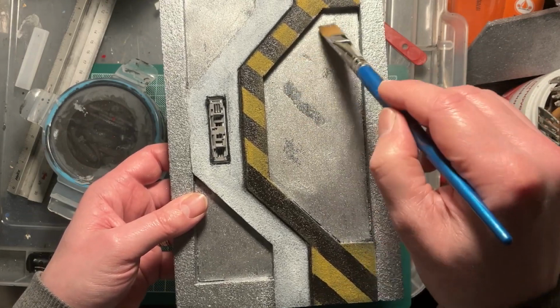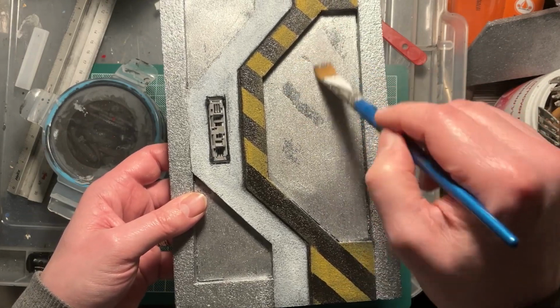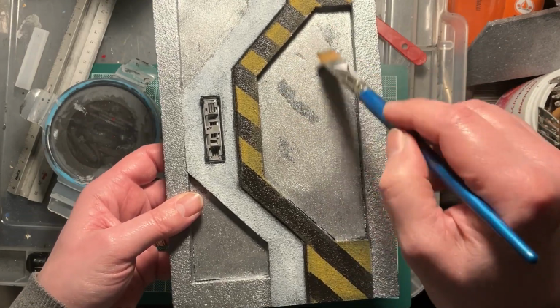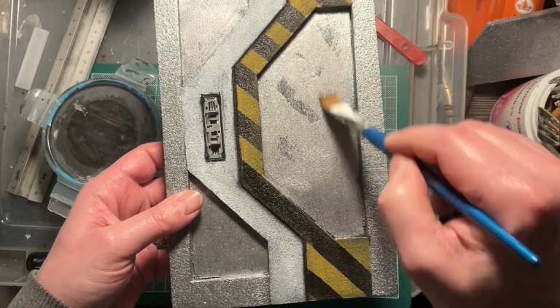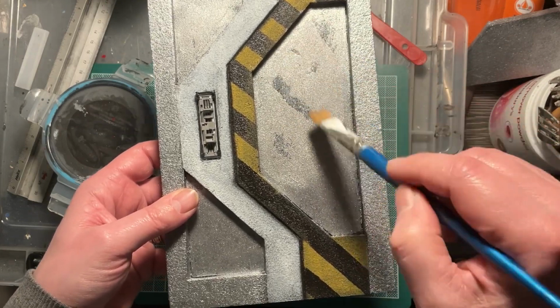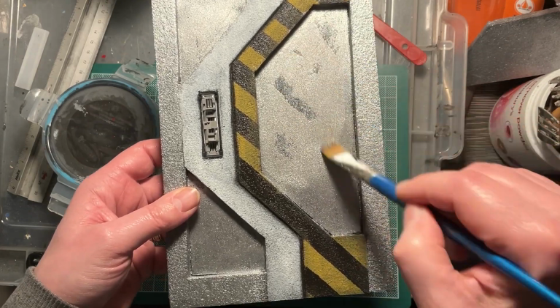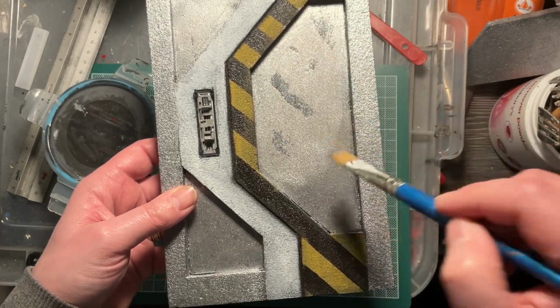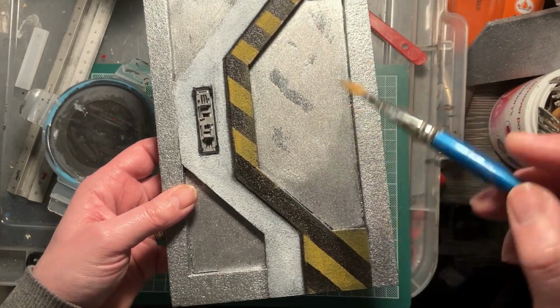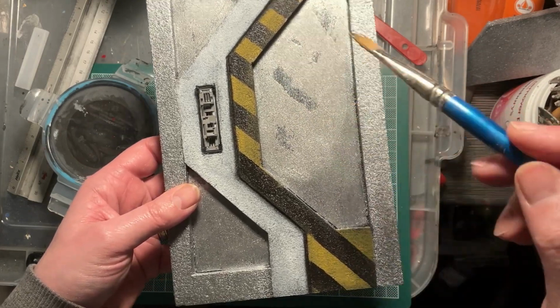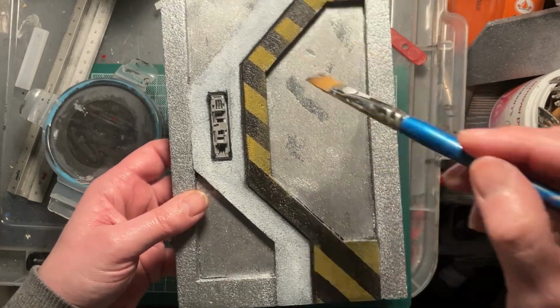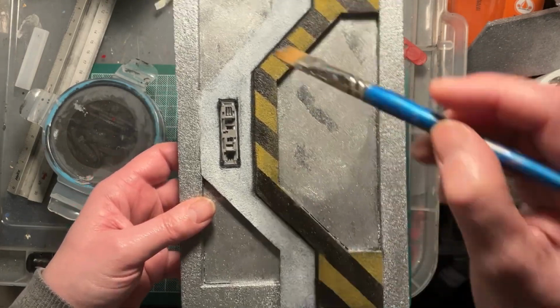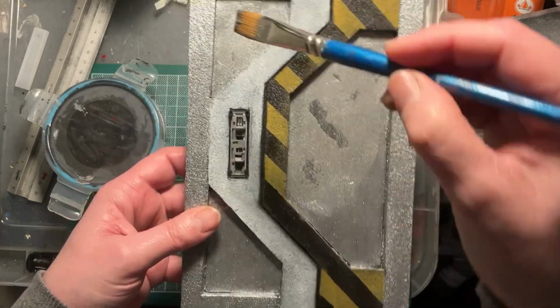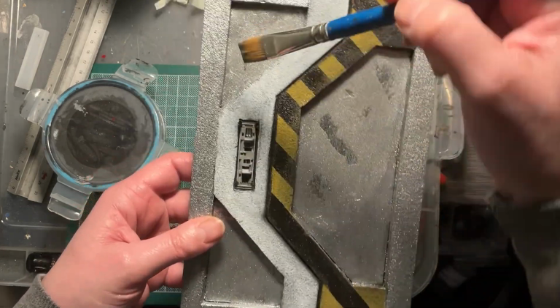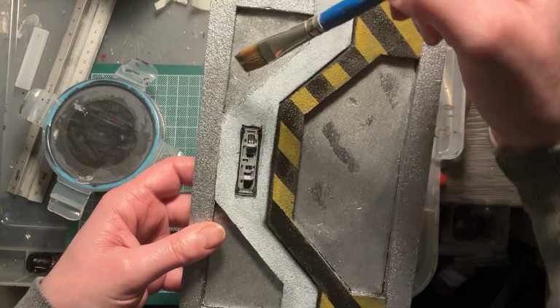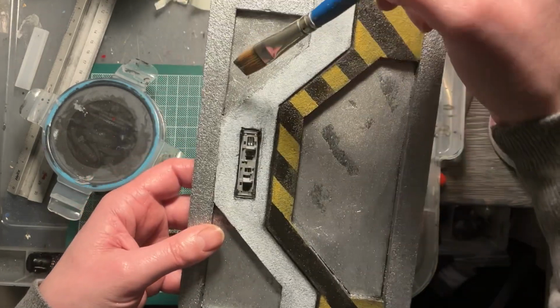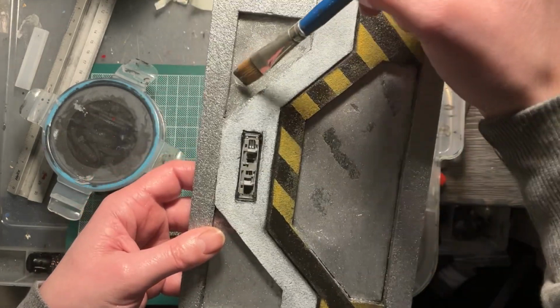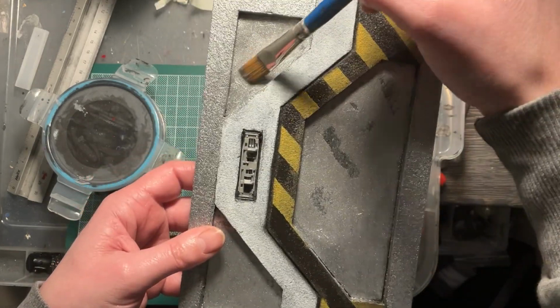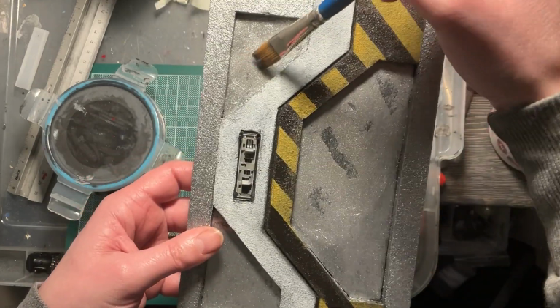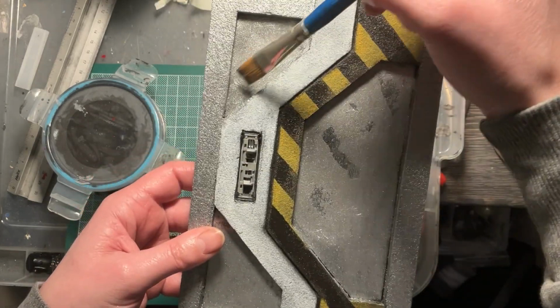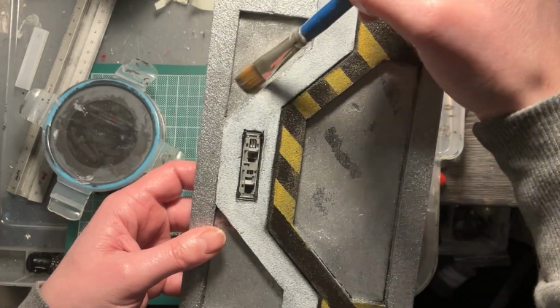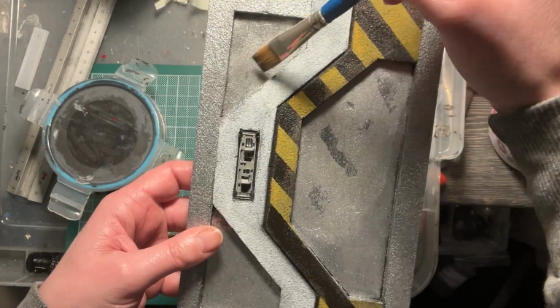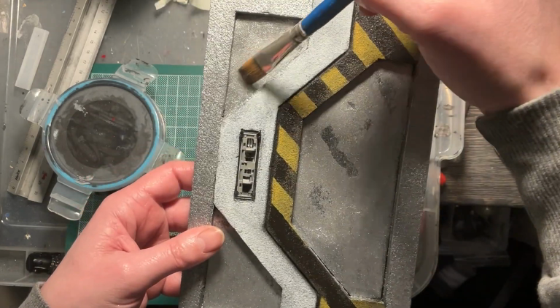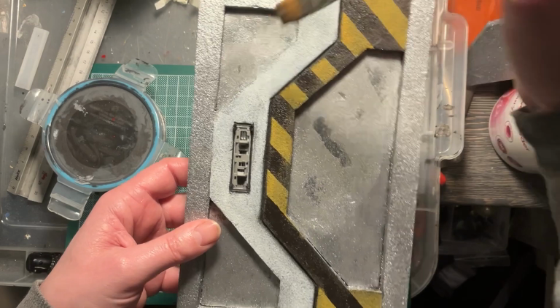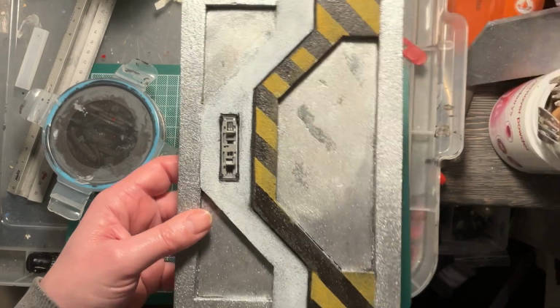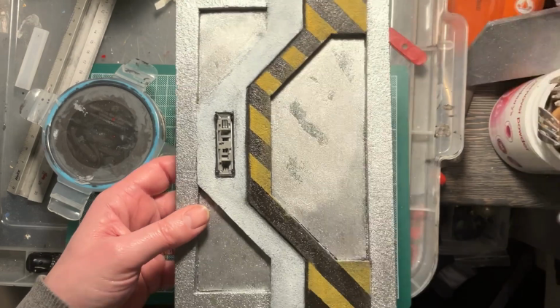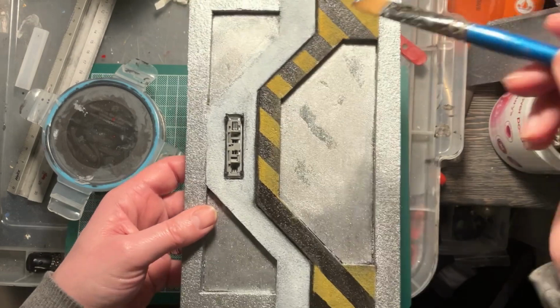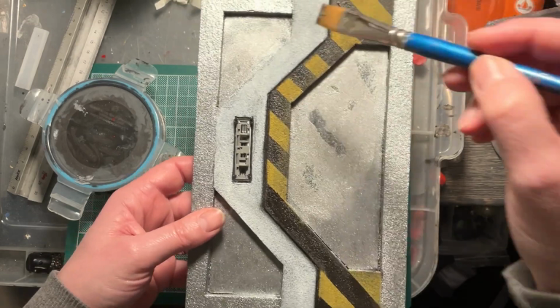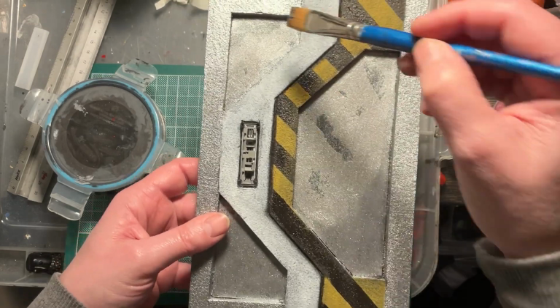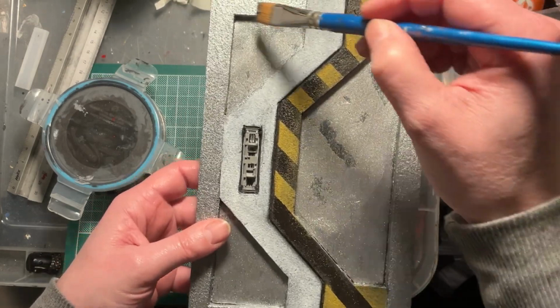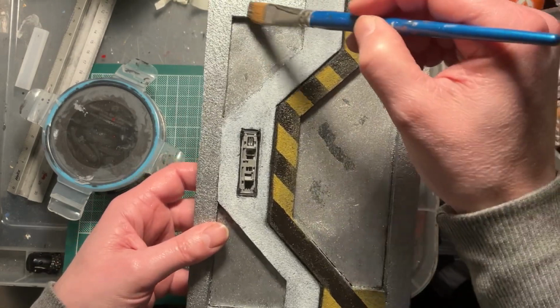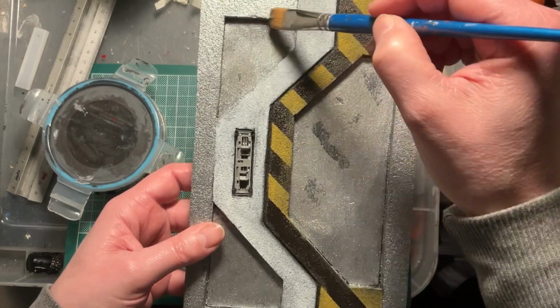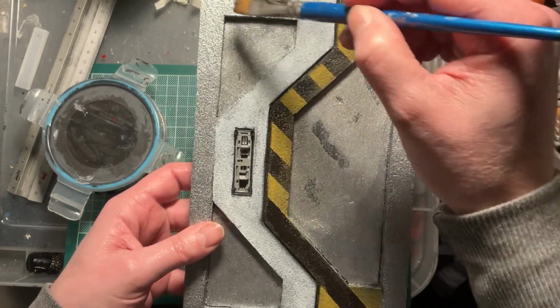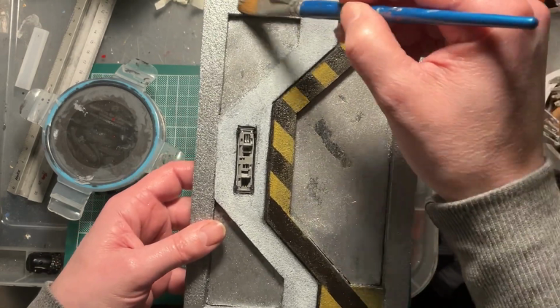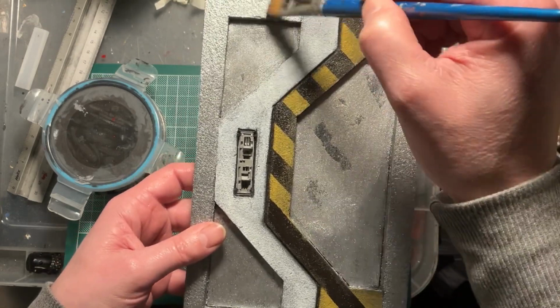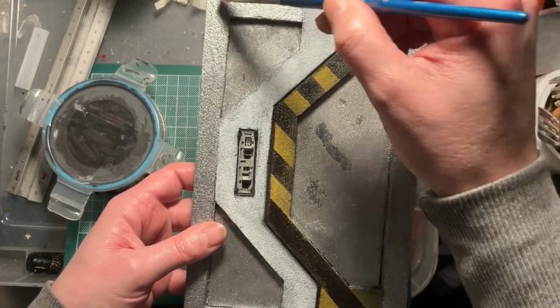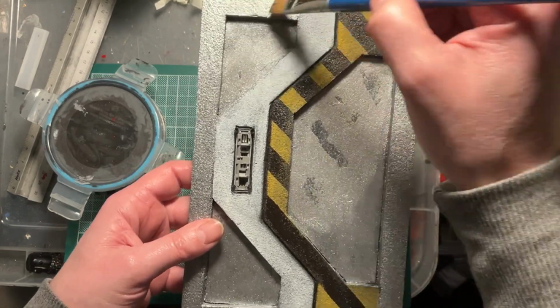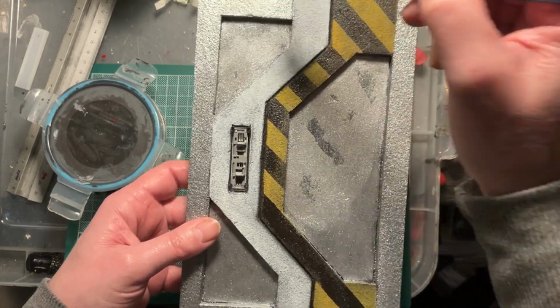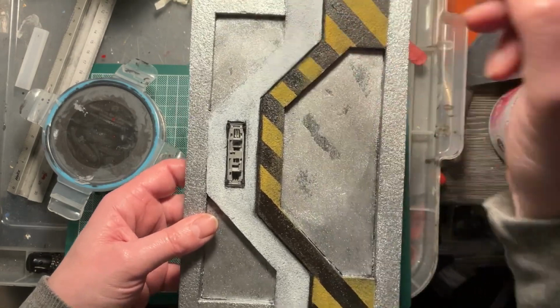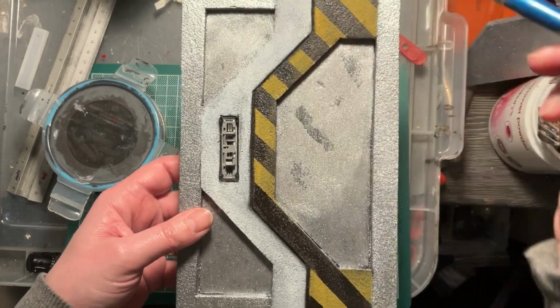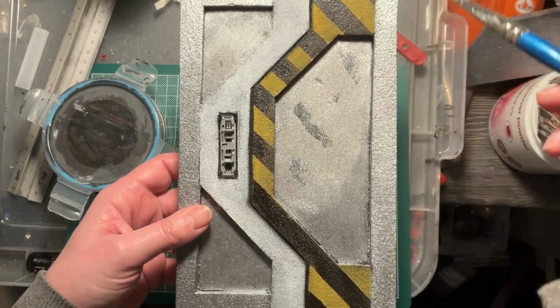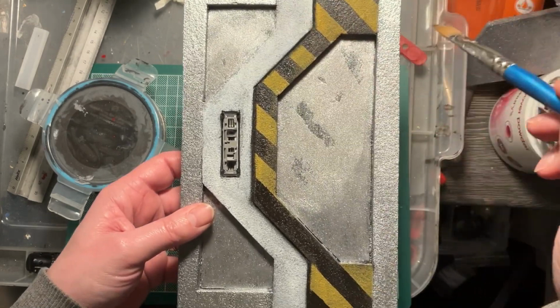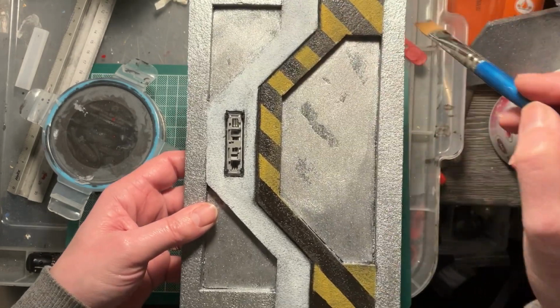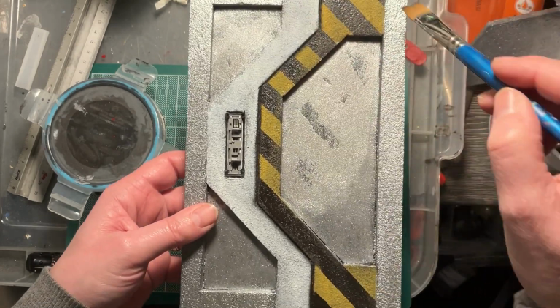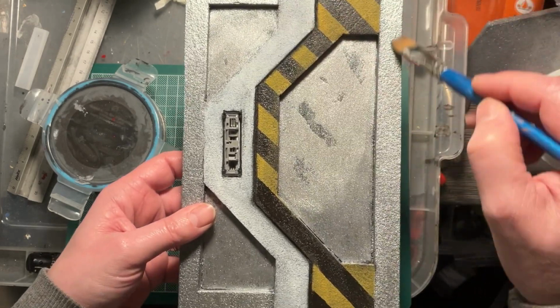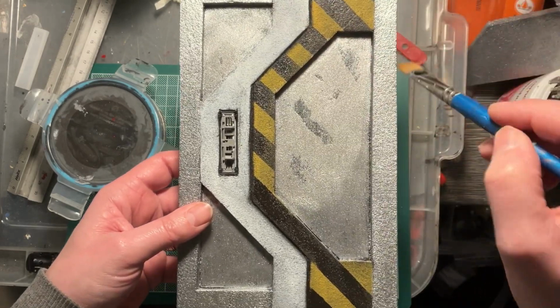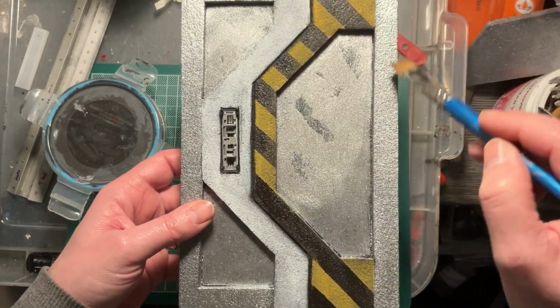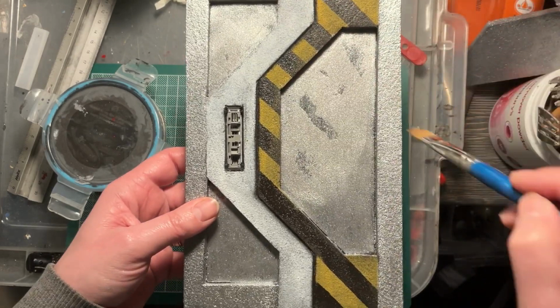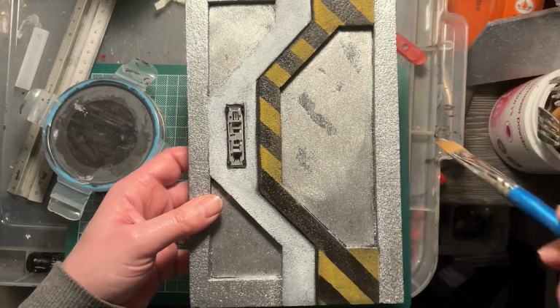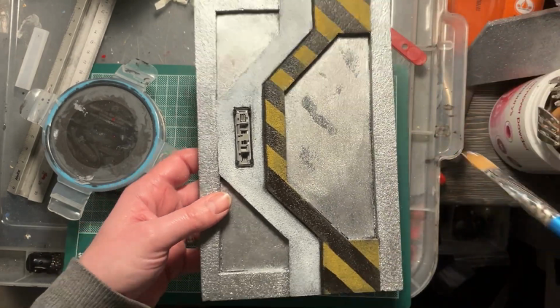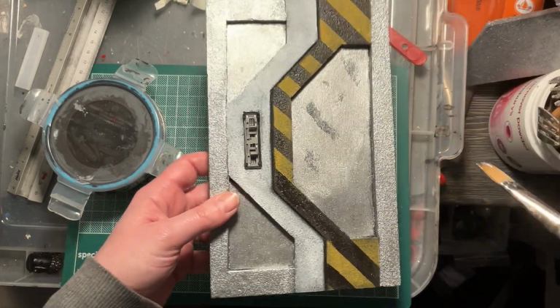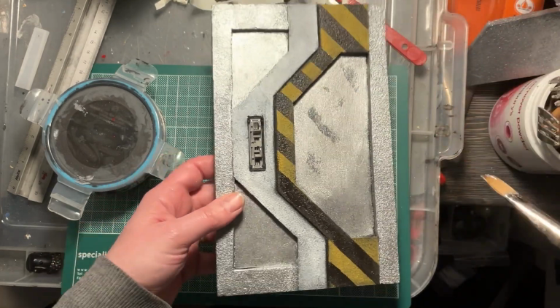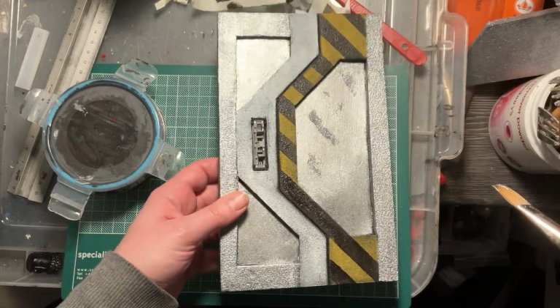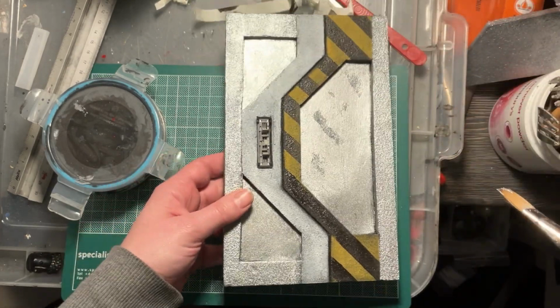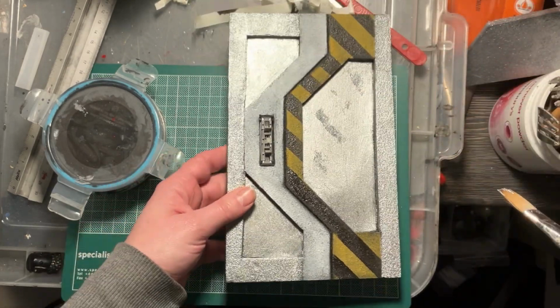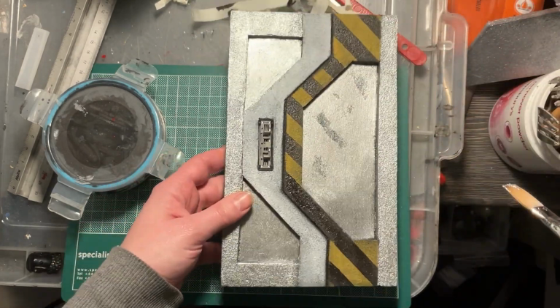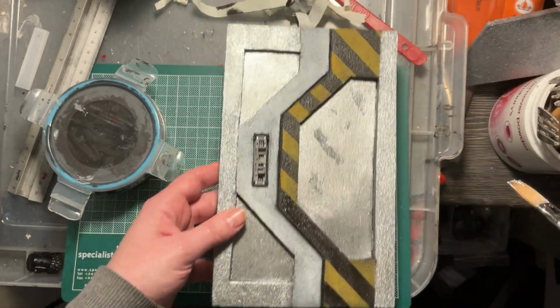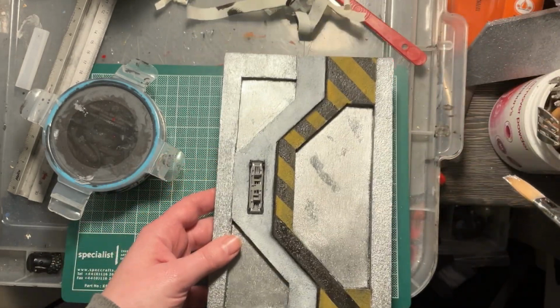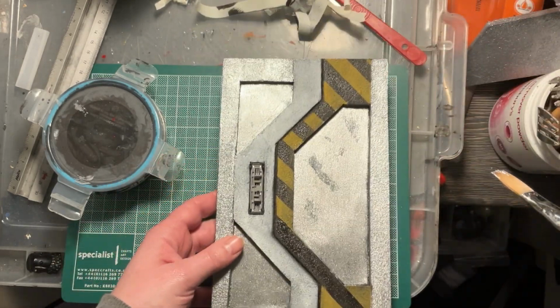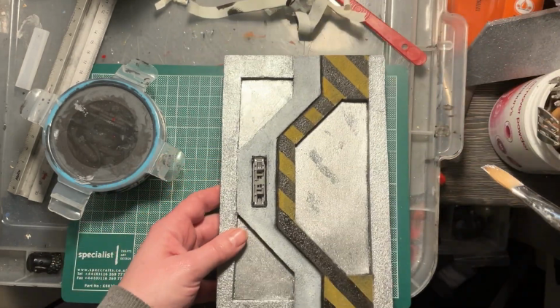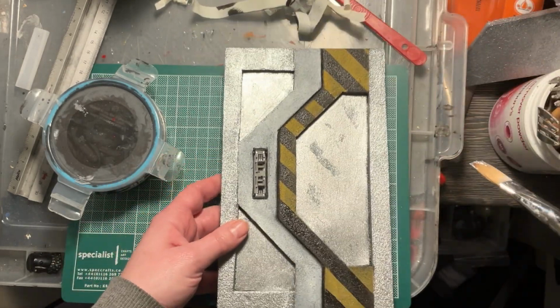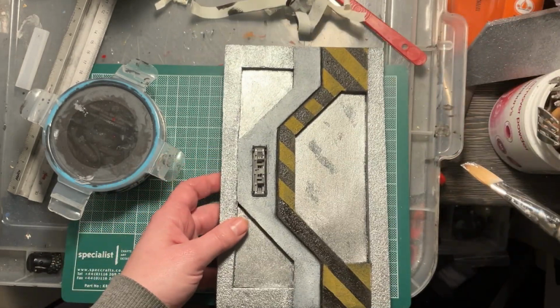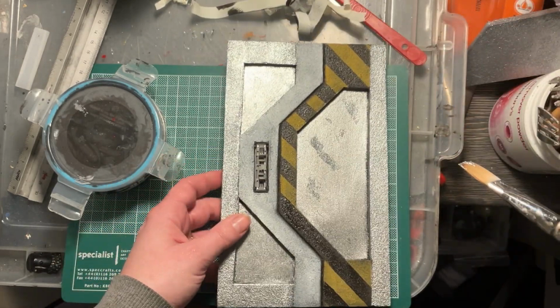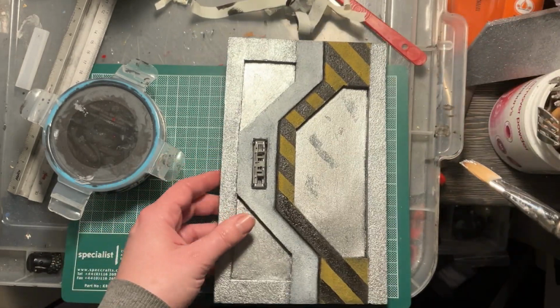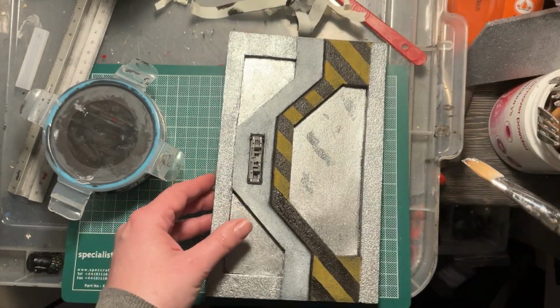It looks a little bit messy at the moment, but as you add extra layers of paint it will work — don't worry too much about that.